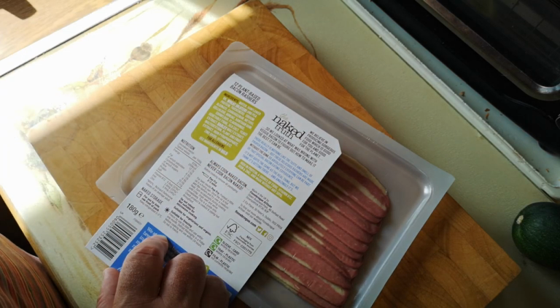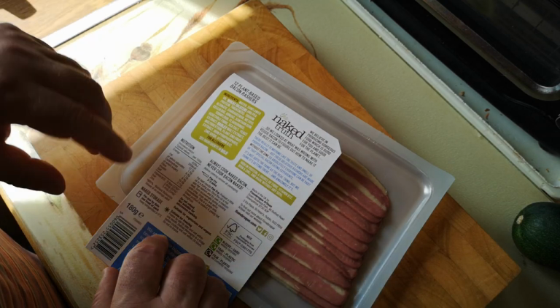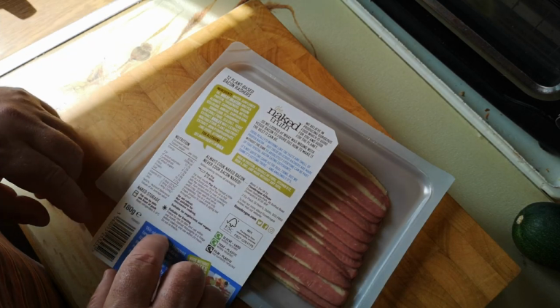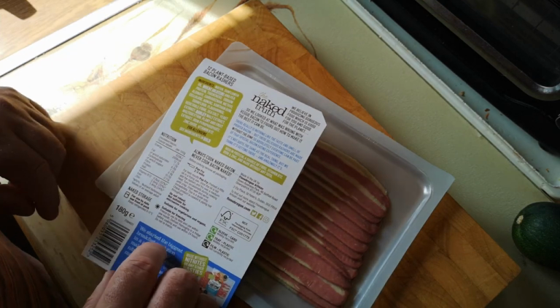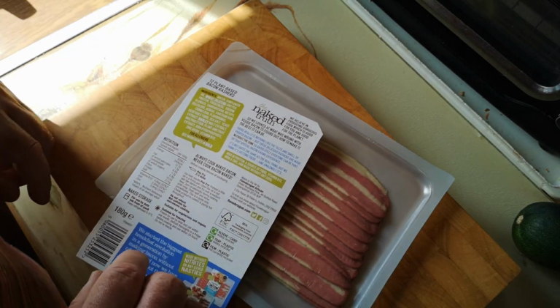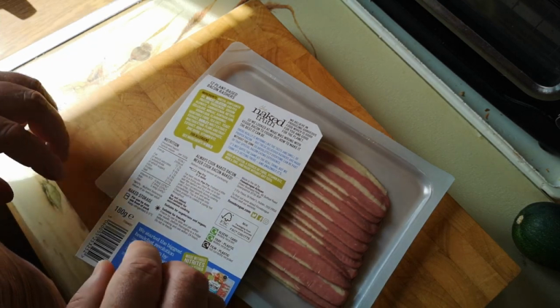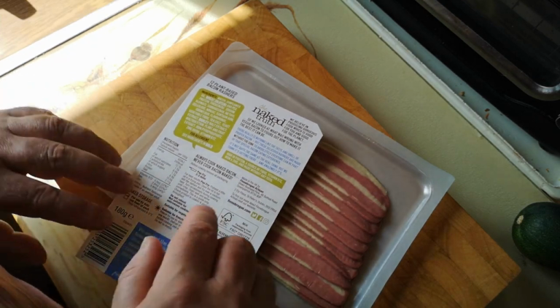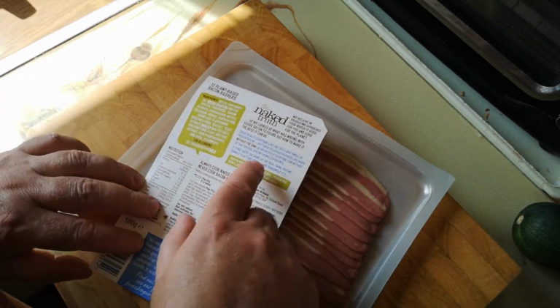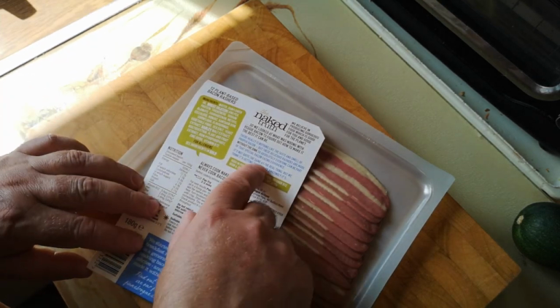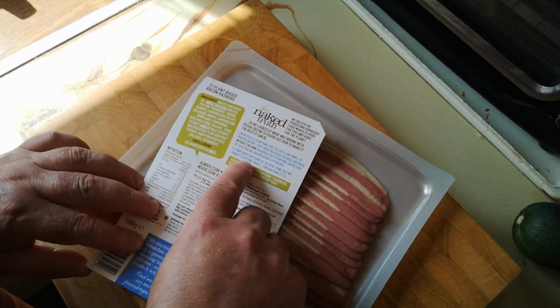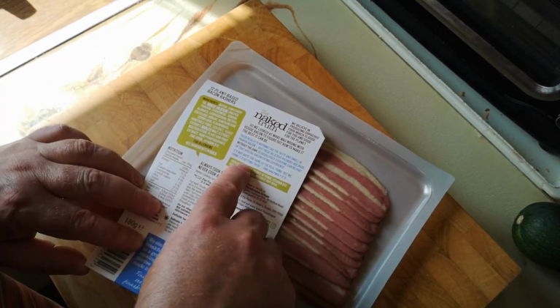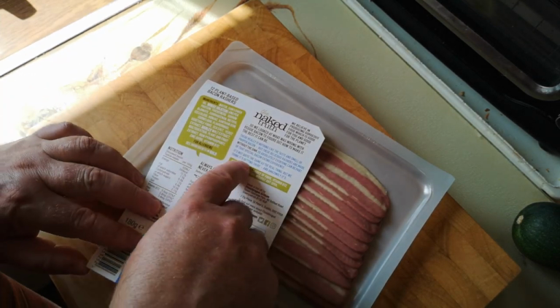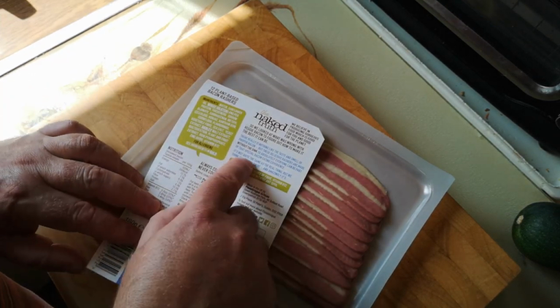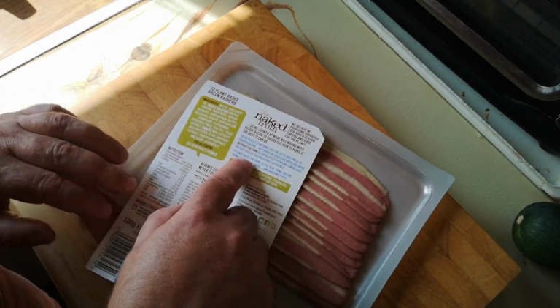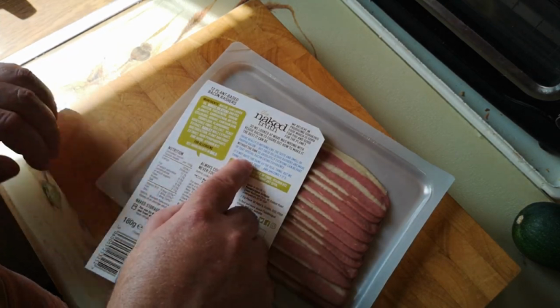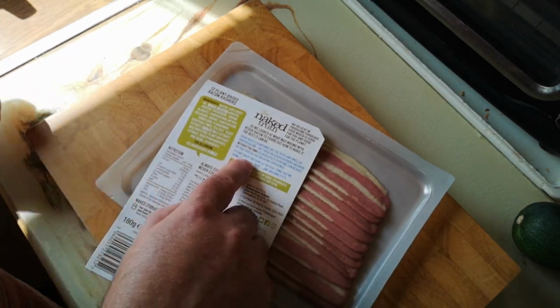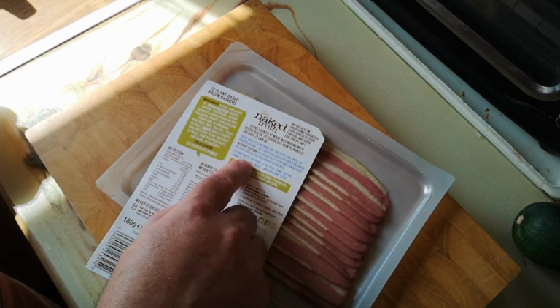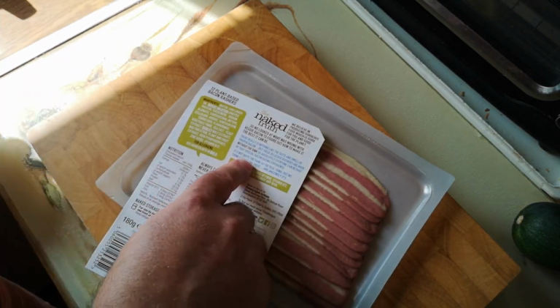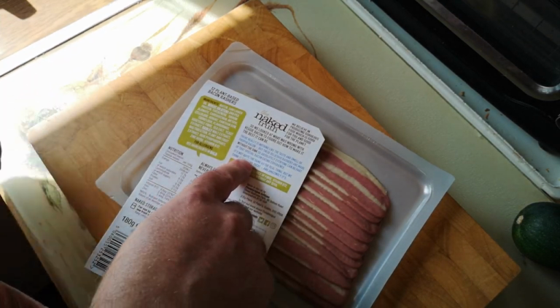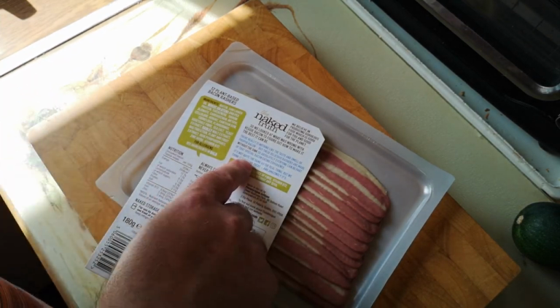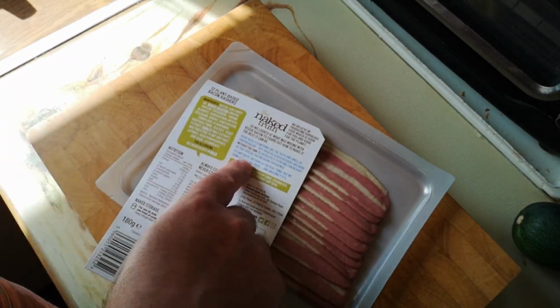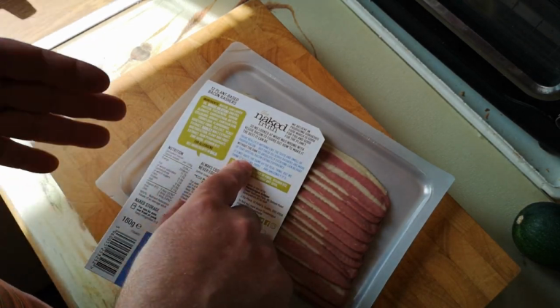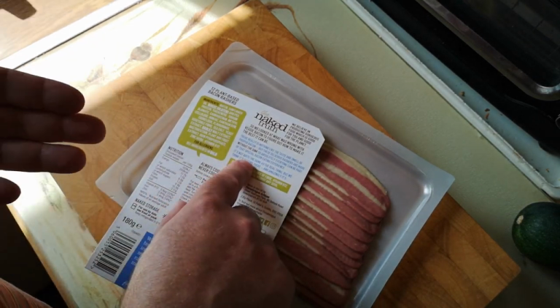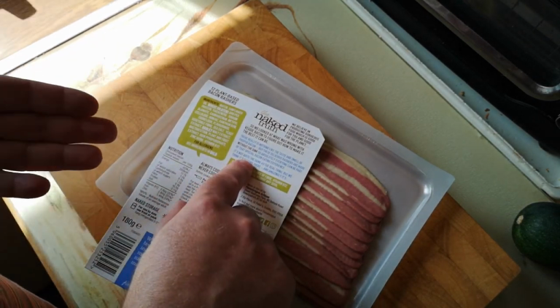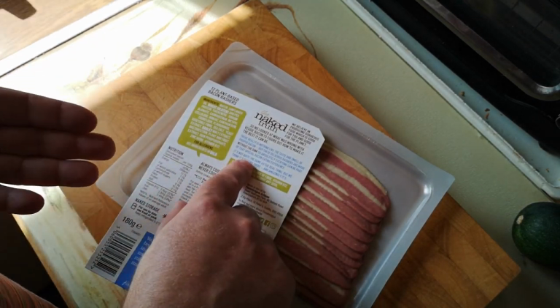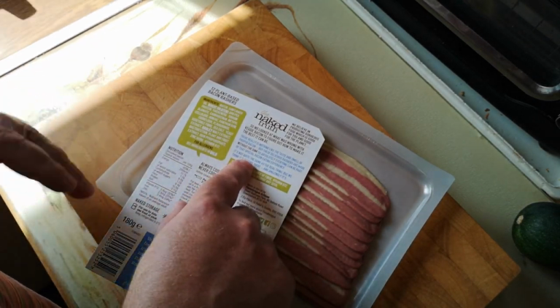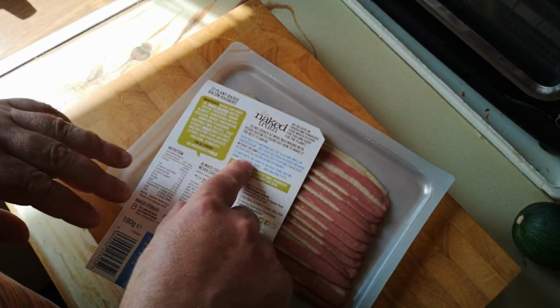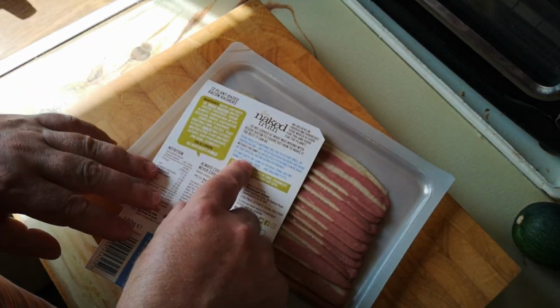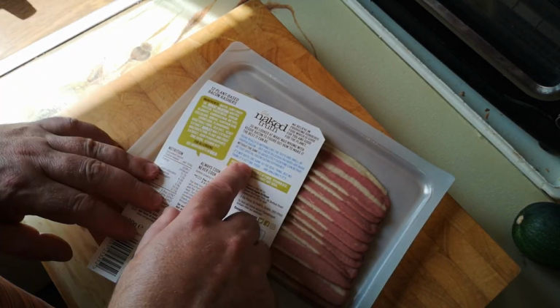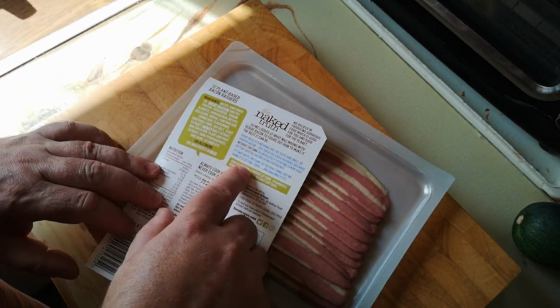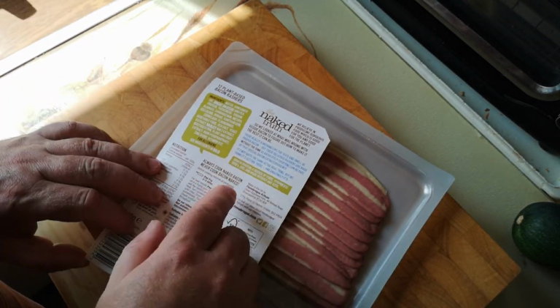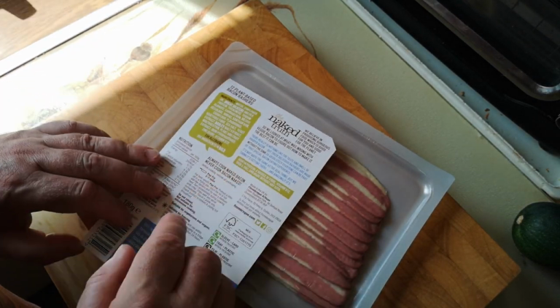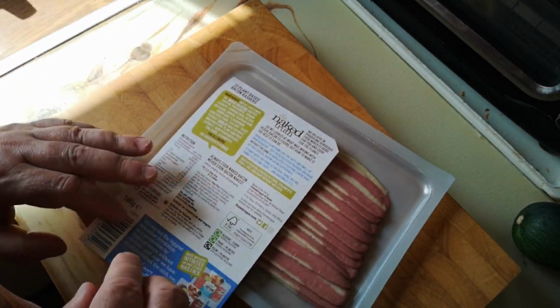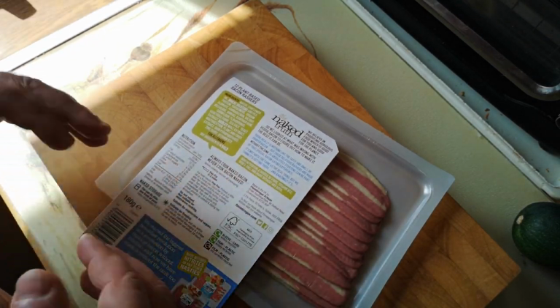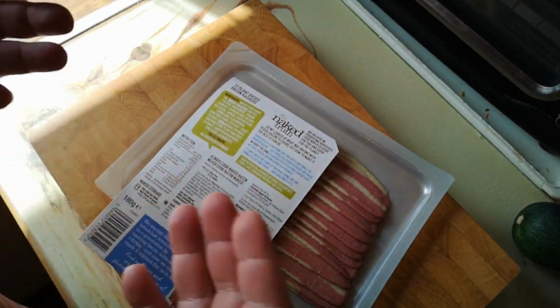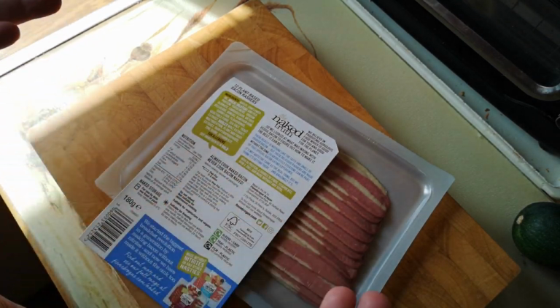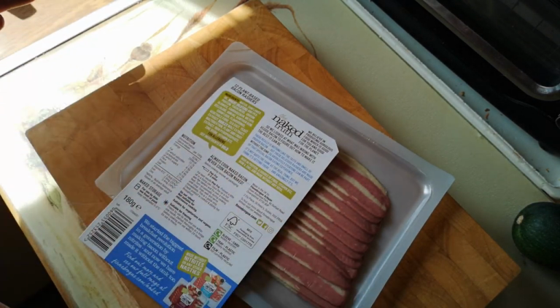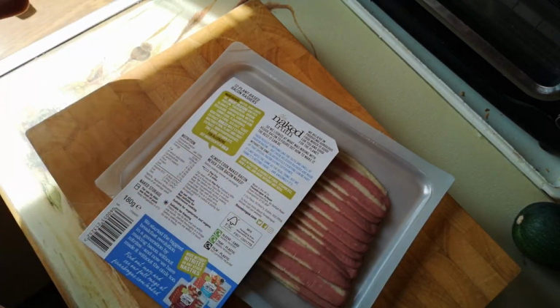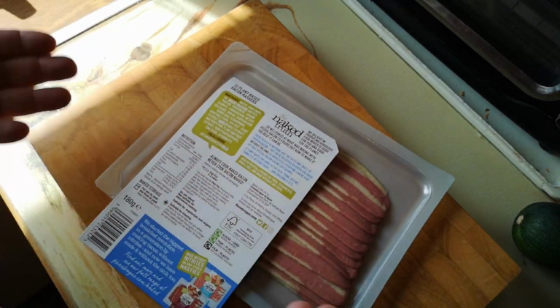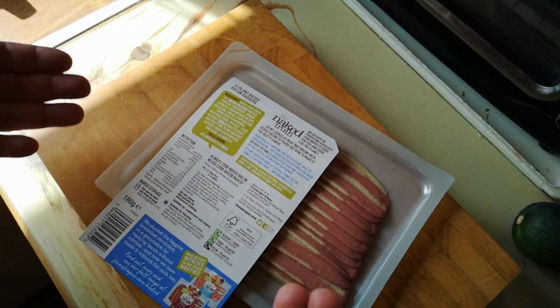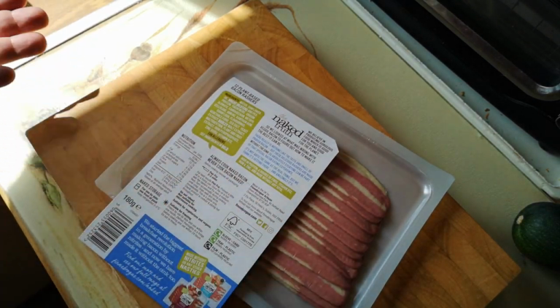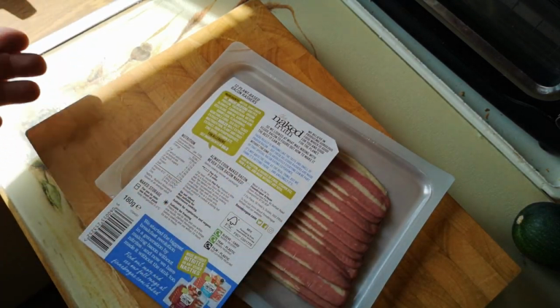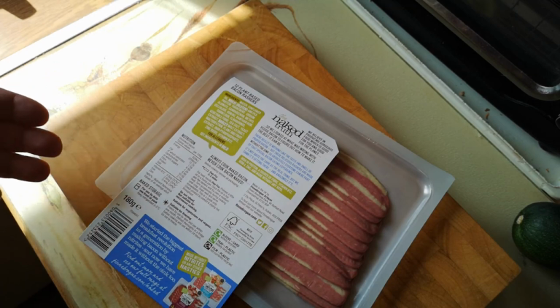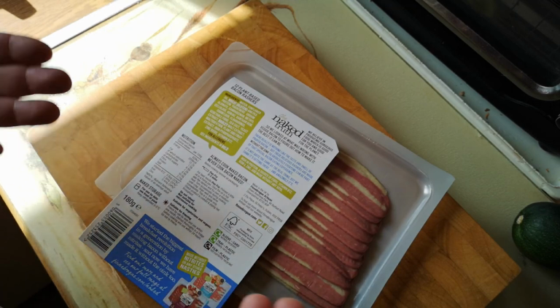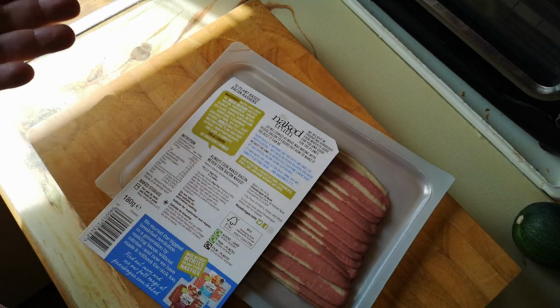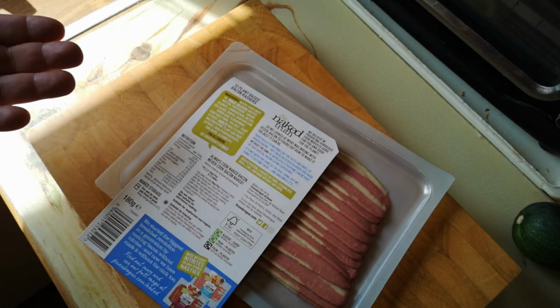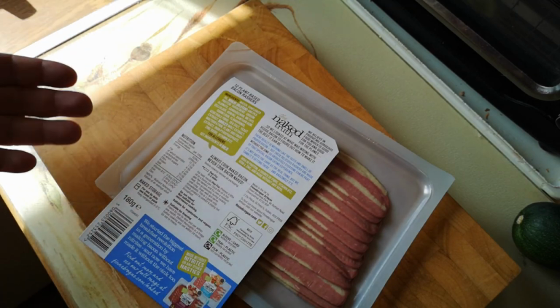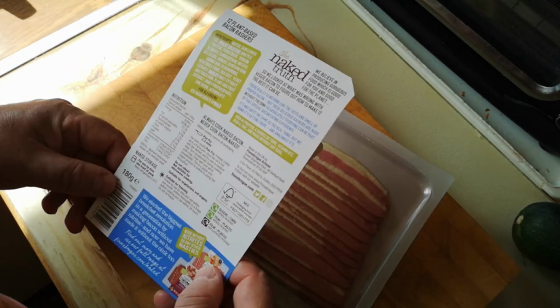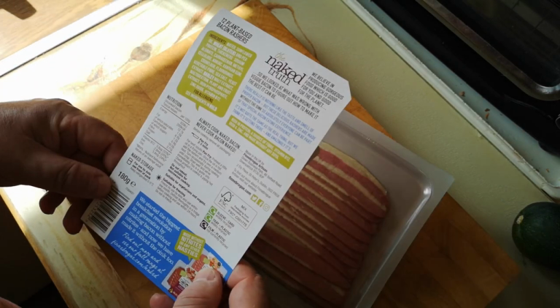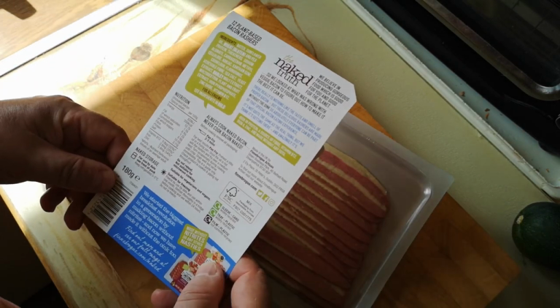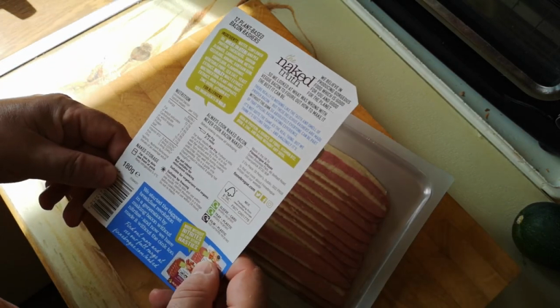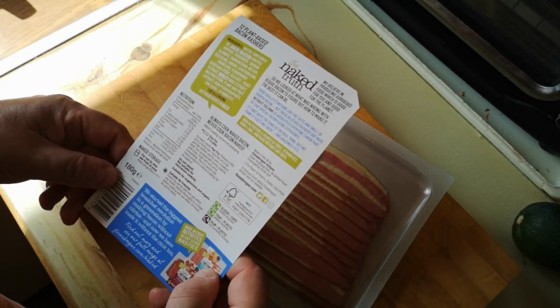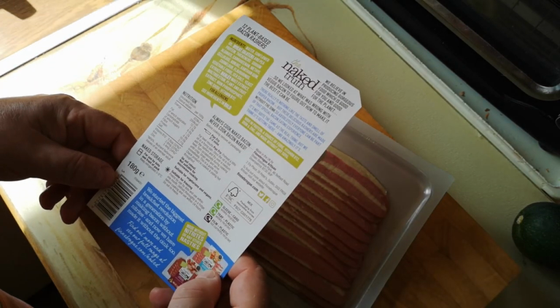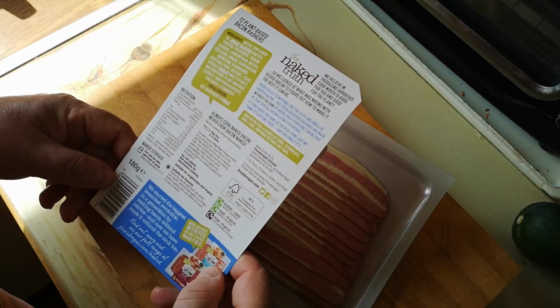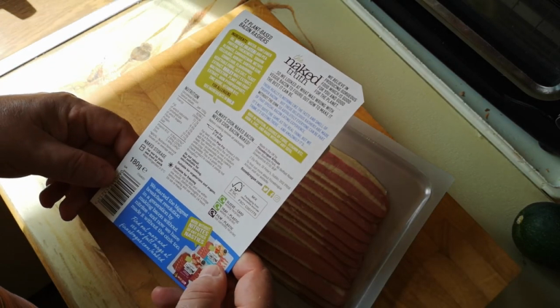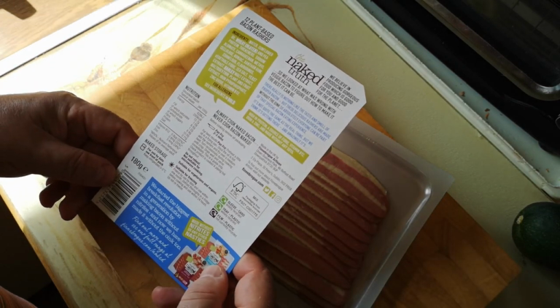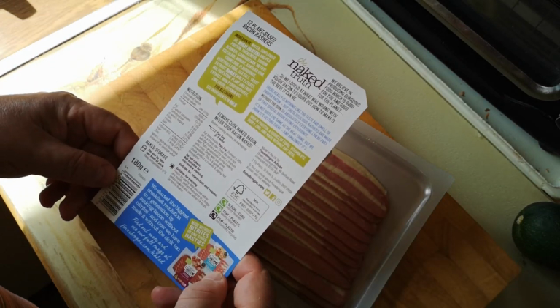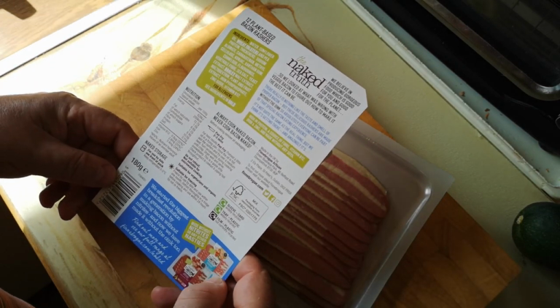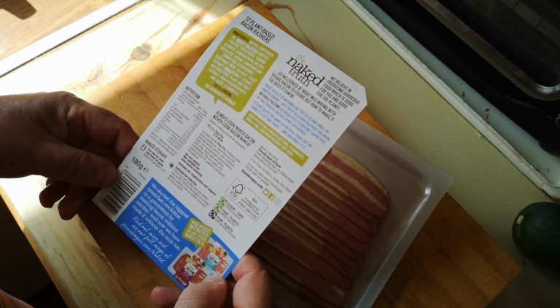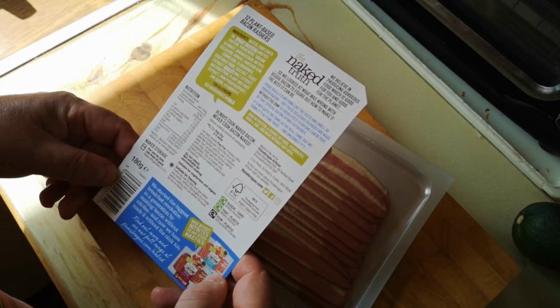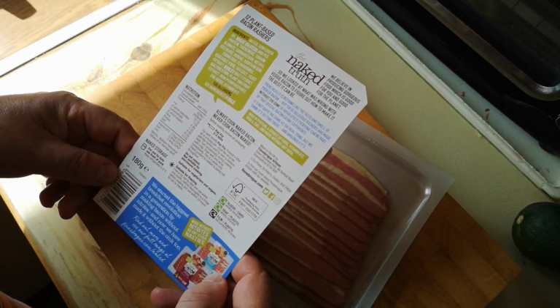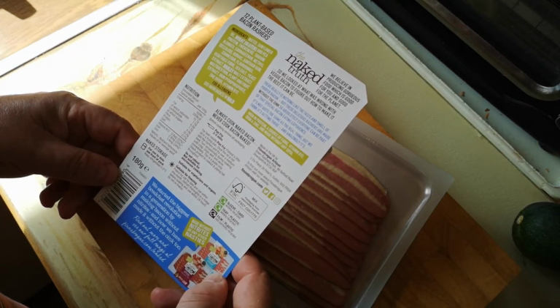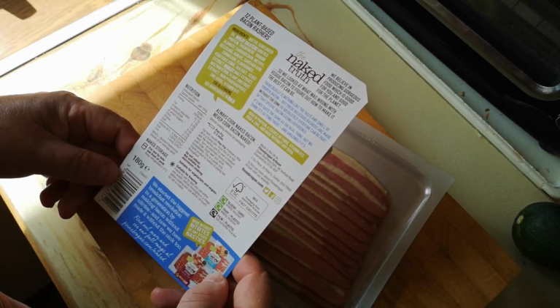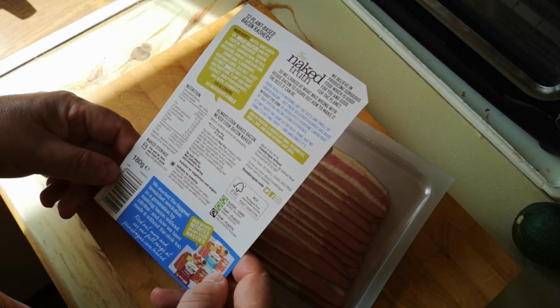Interesting that they actually acknowledge they're not quite there yet with this product — that's nicely honest. There's a lot of information on the packaging here.